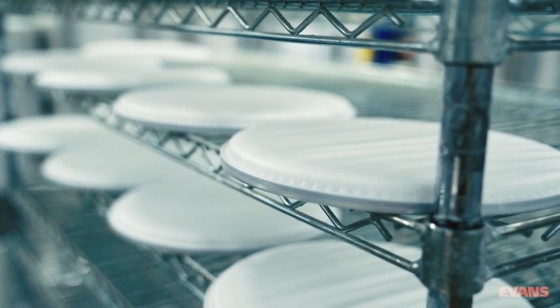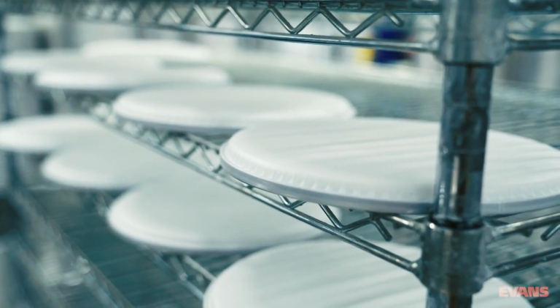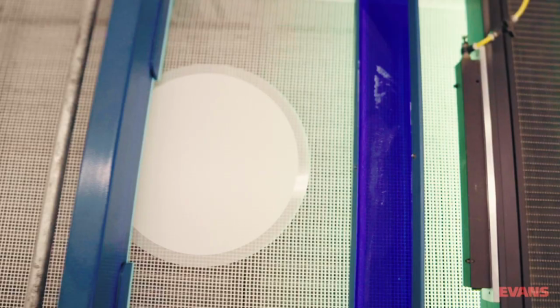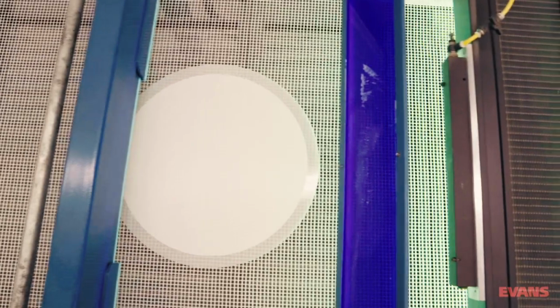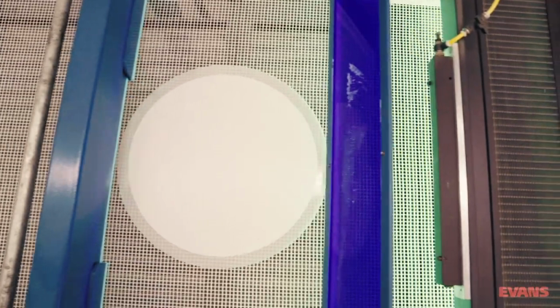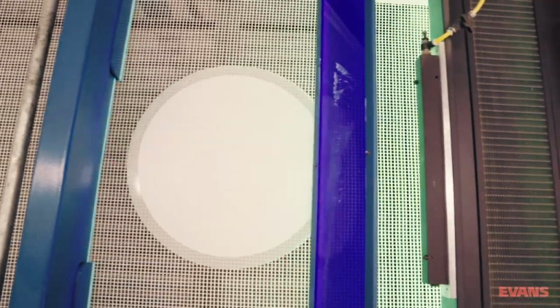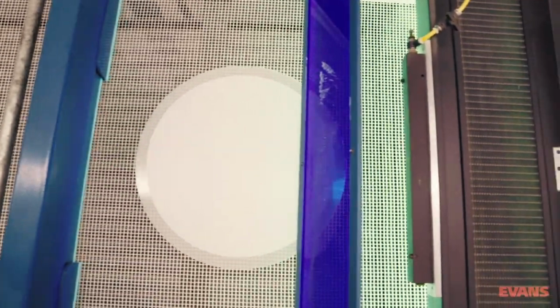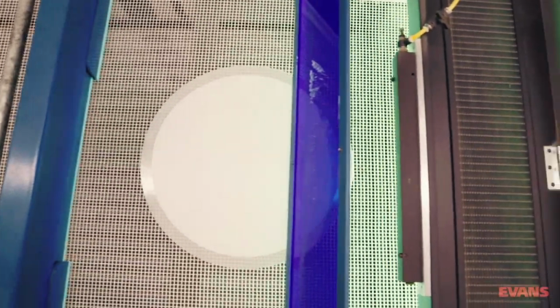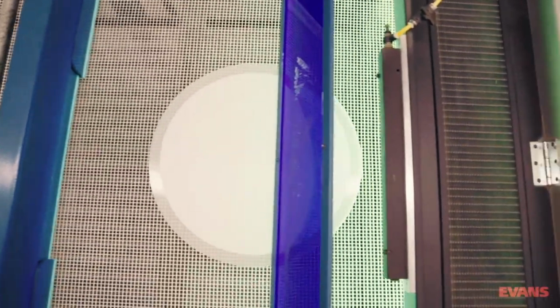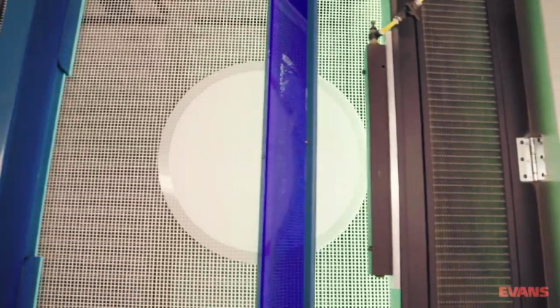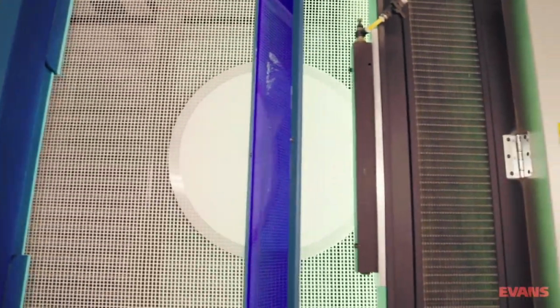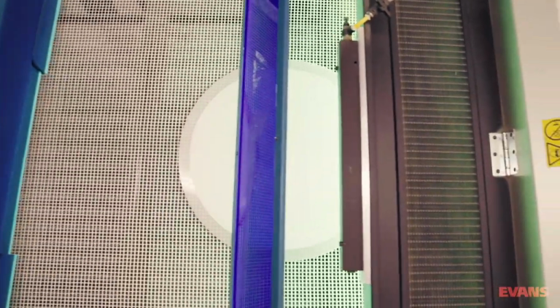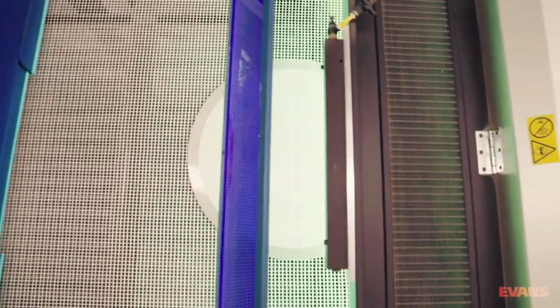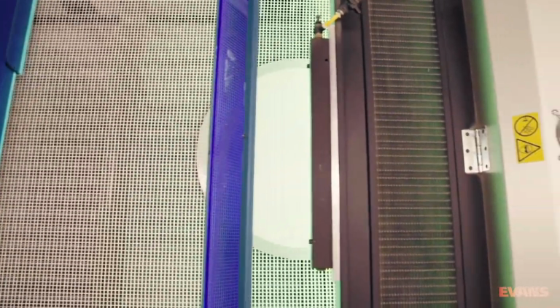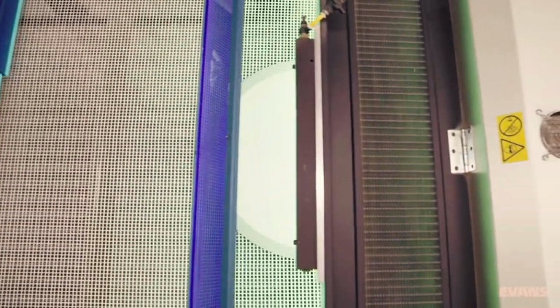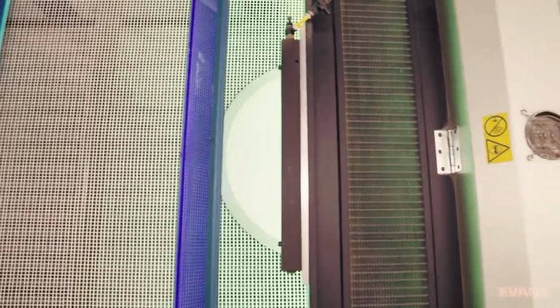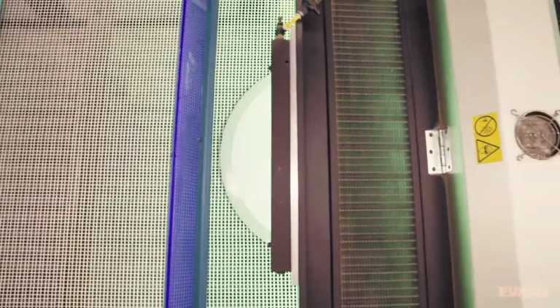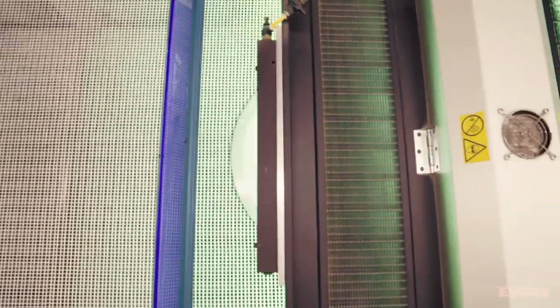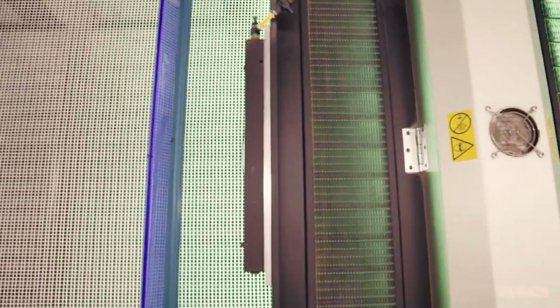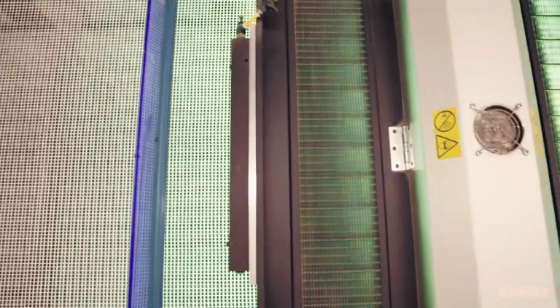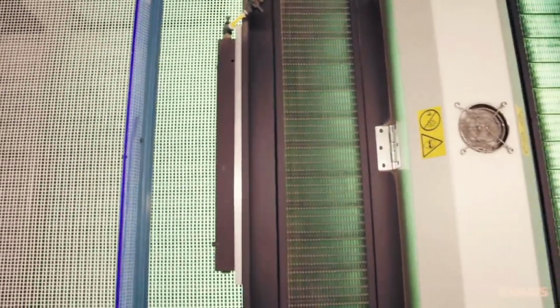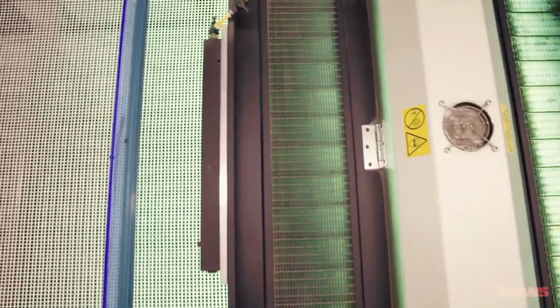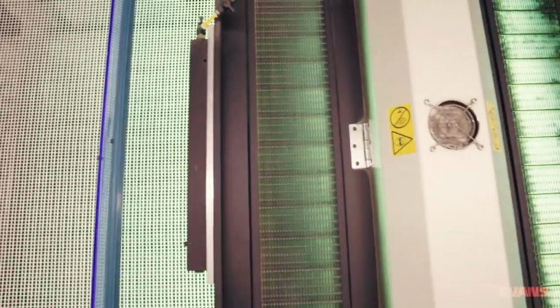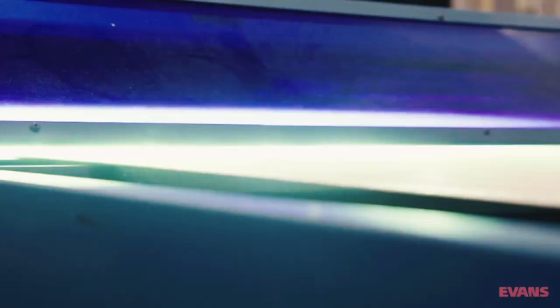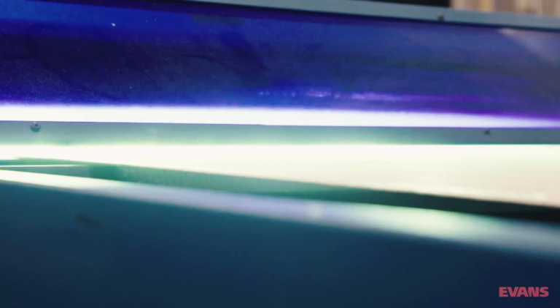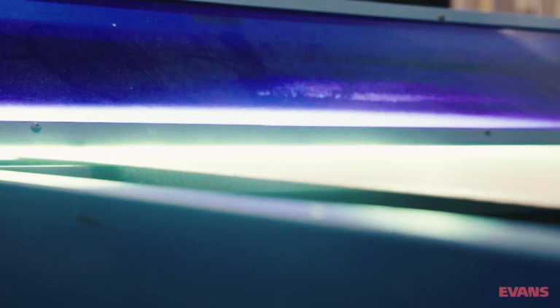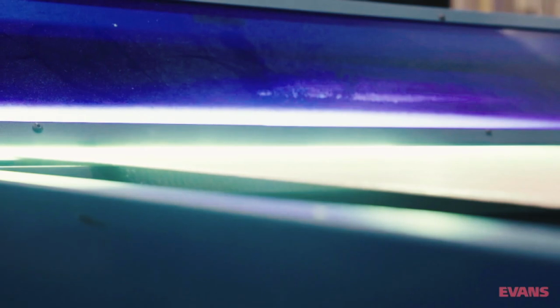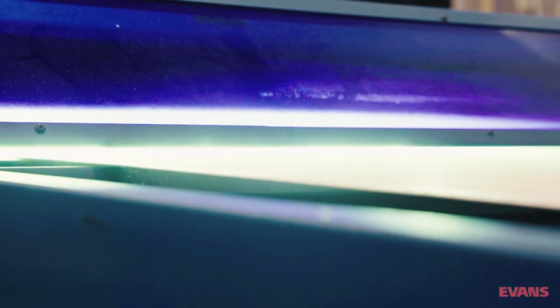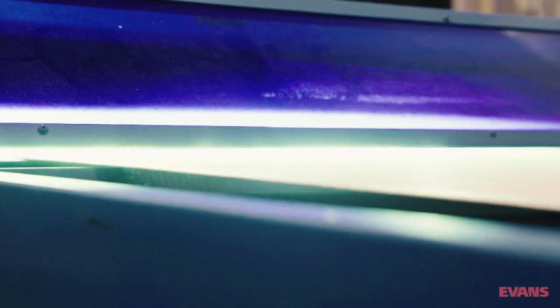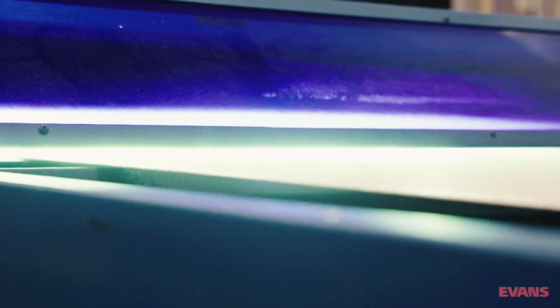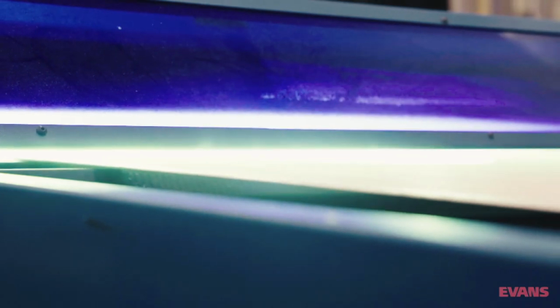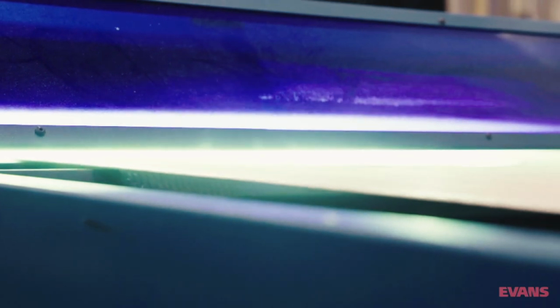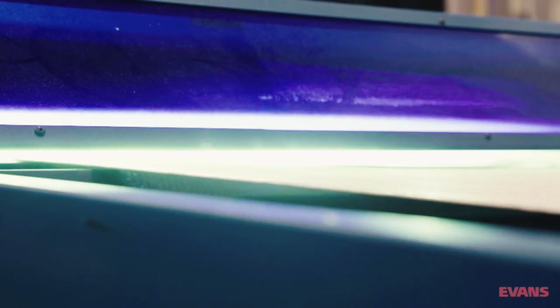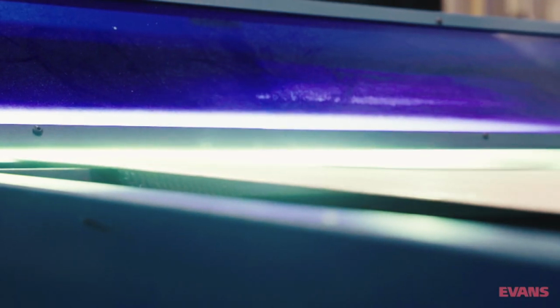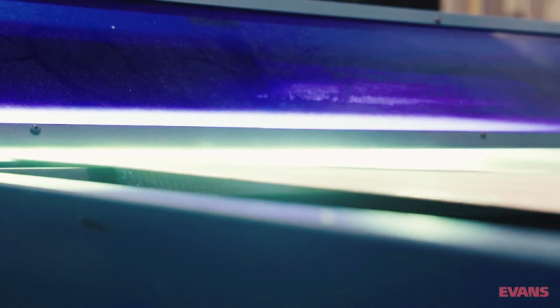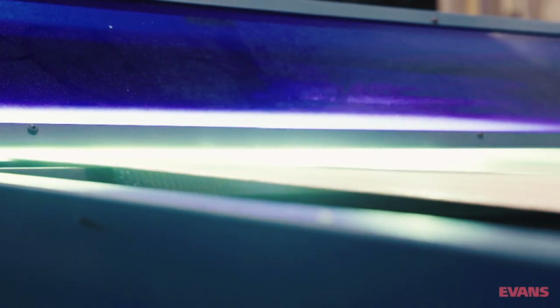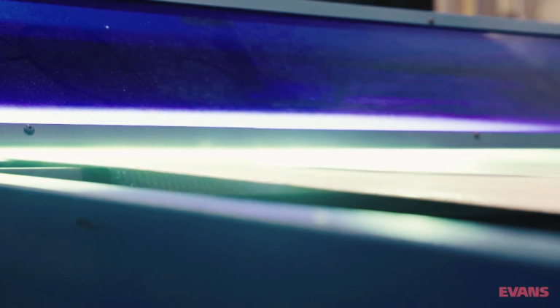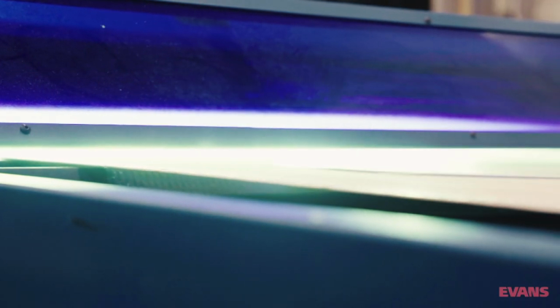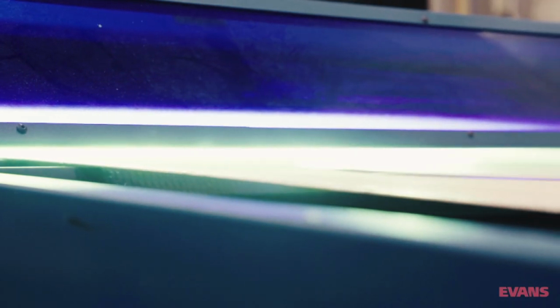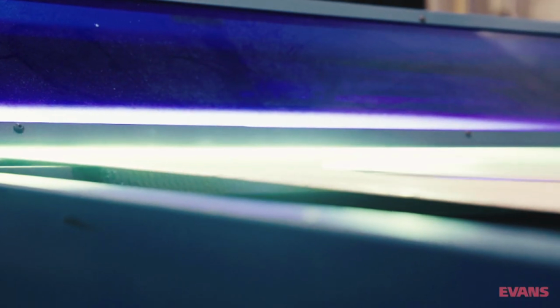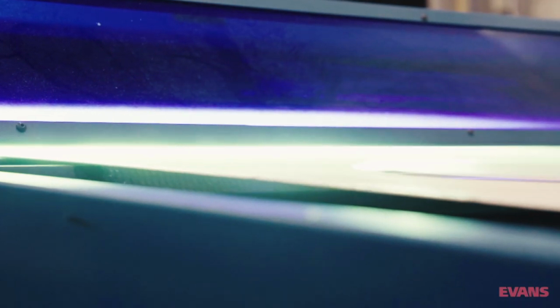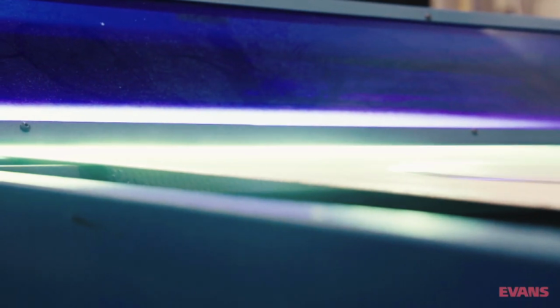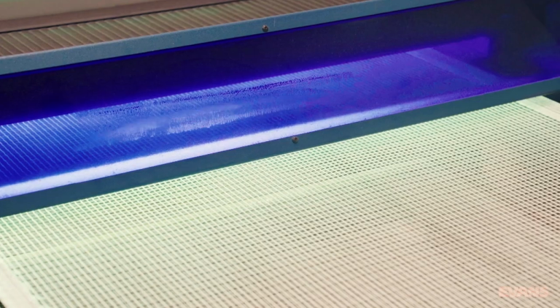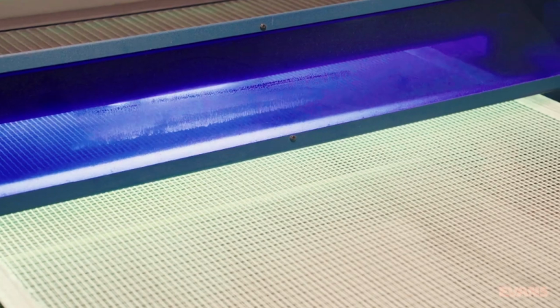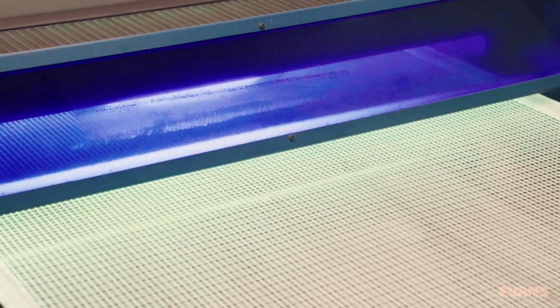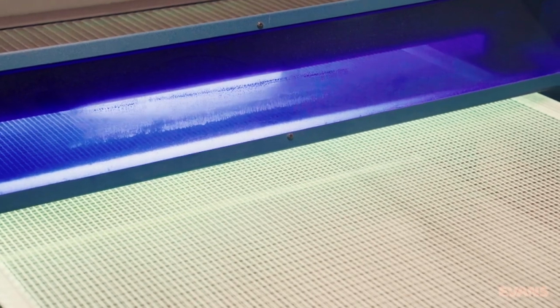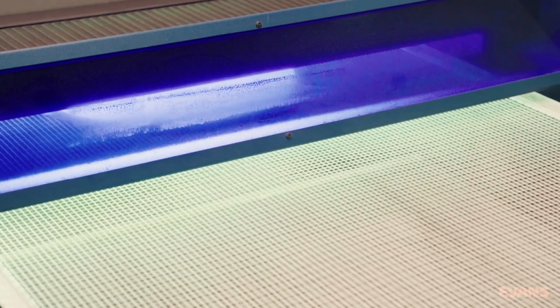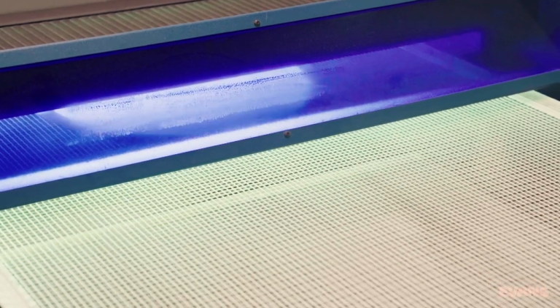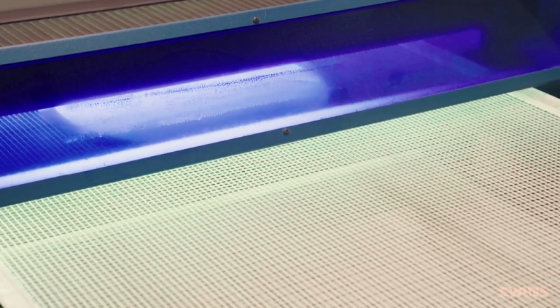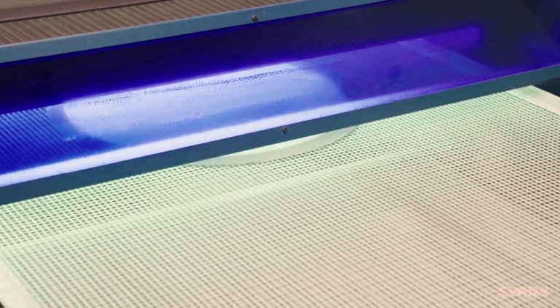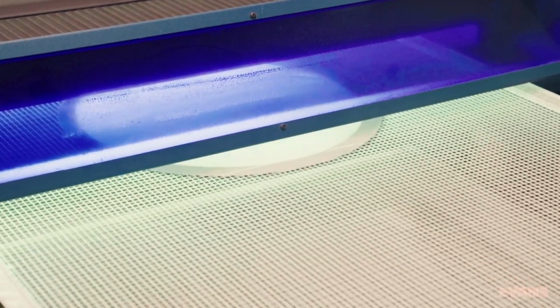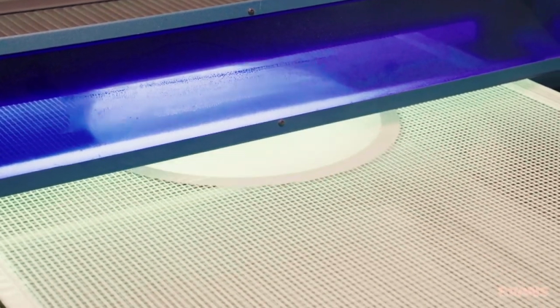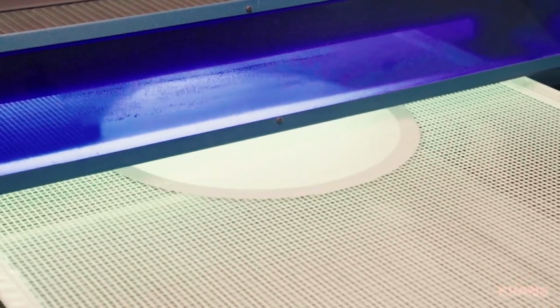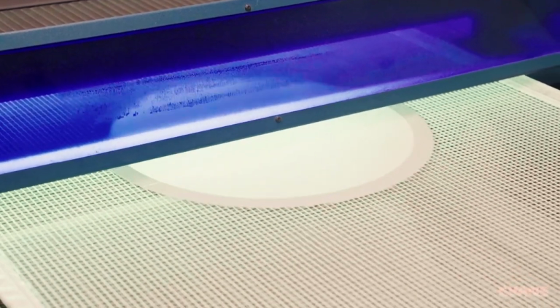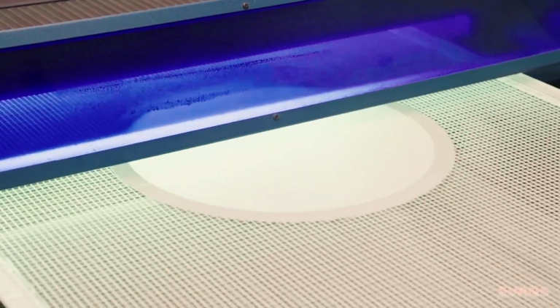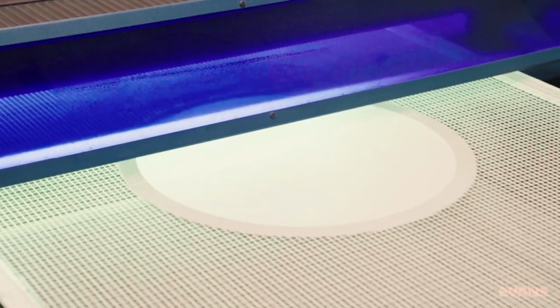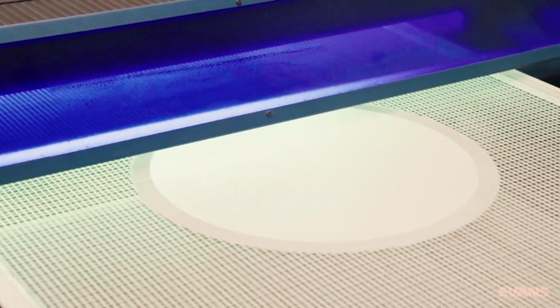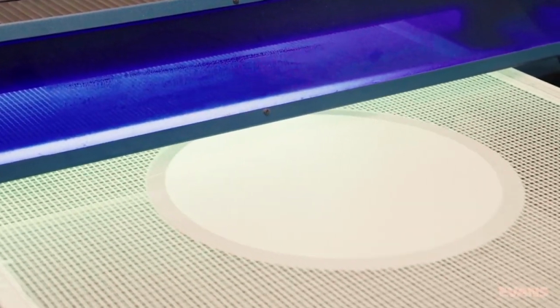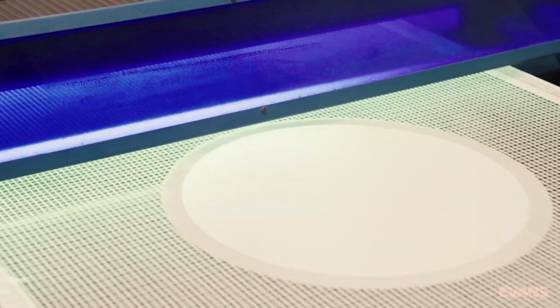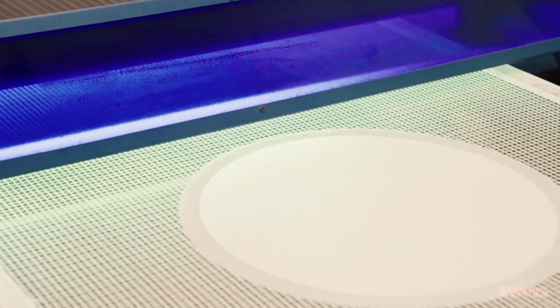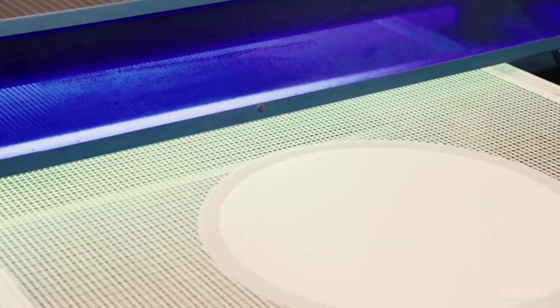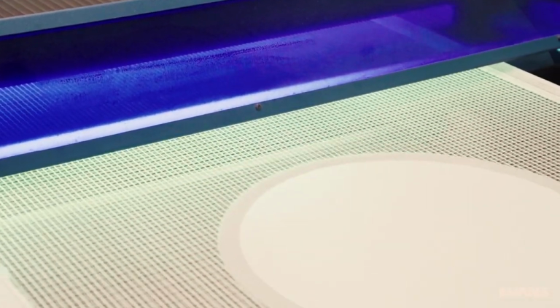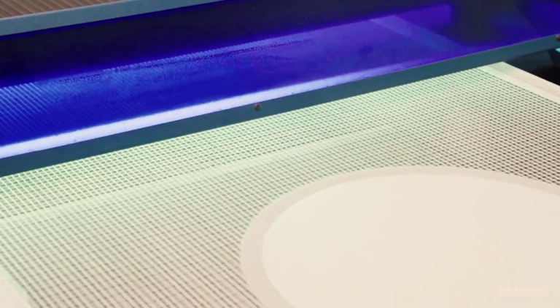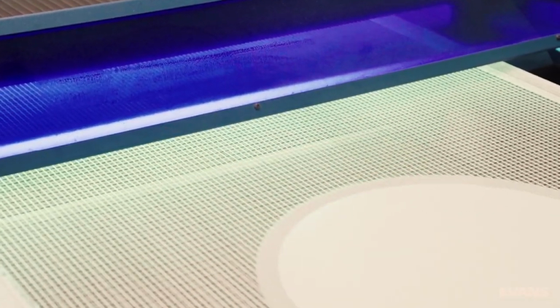Our UV heads face a different fate. They march with an admirable stoicism into the strengthening glow of the UV light.